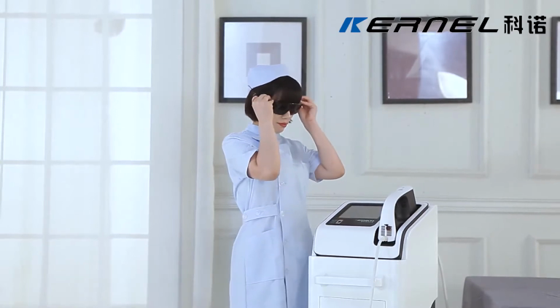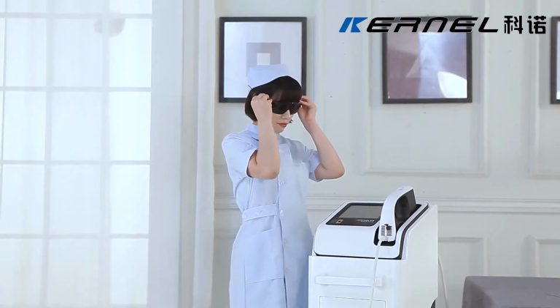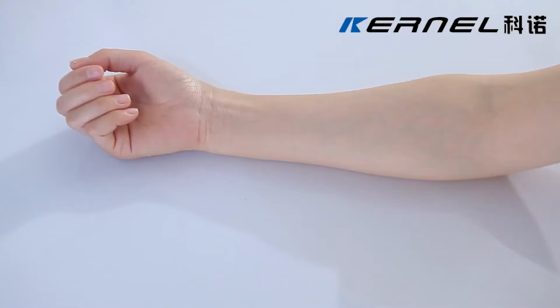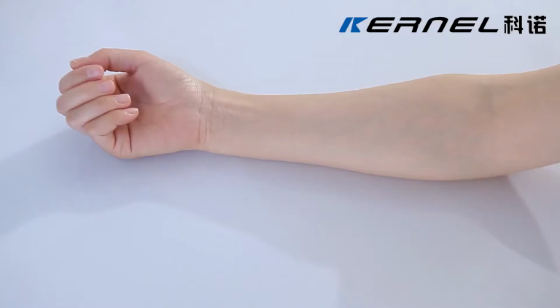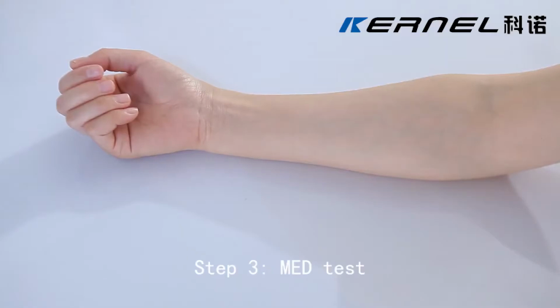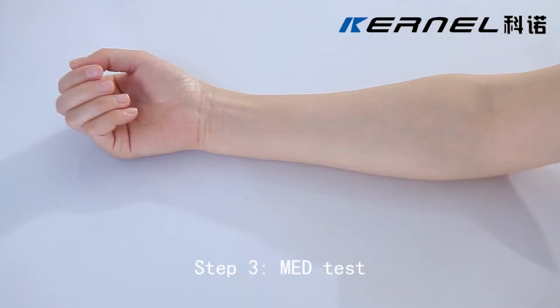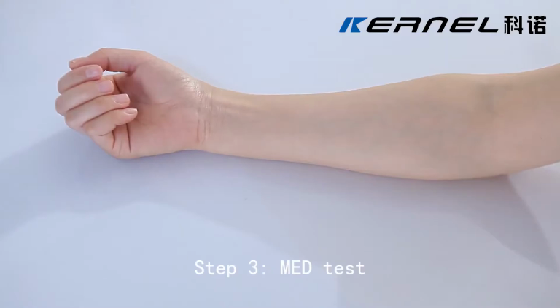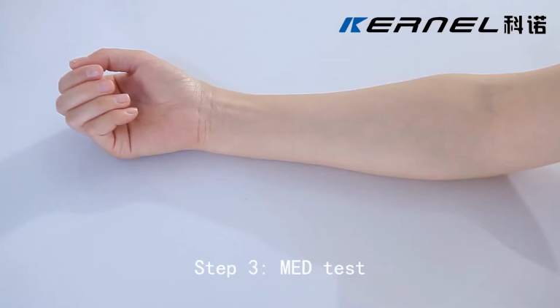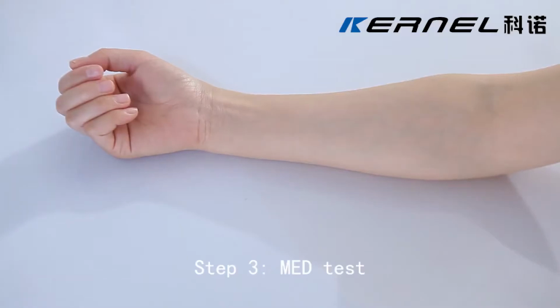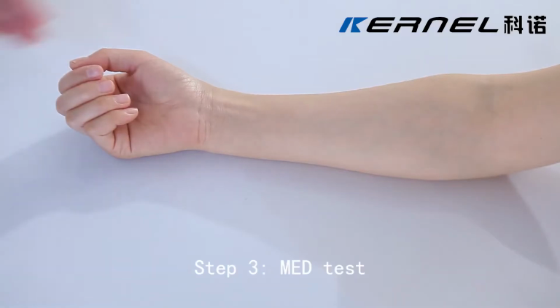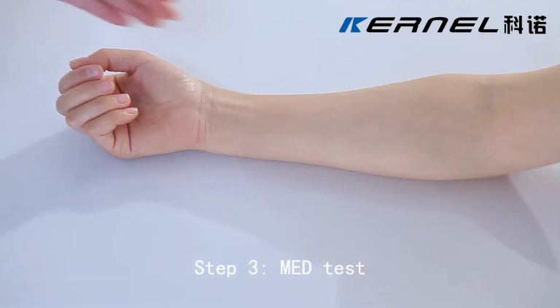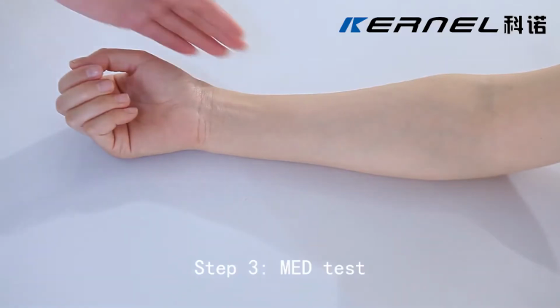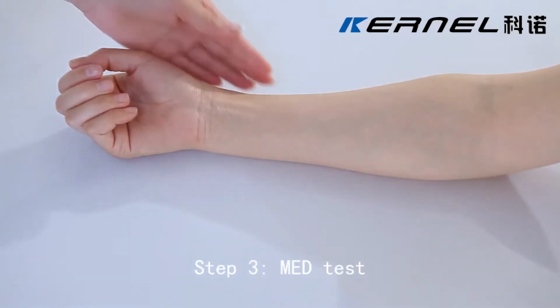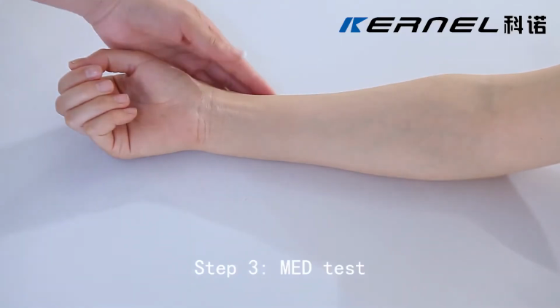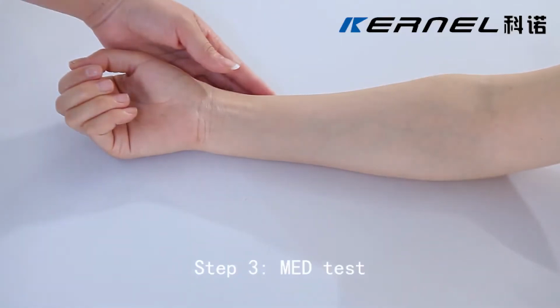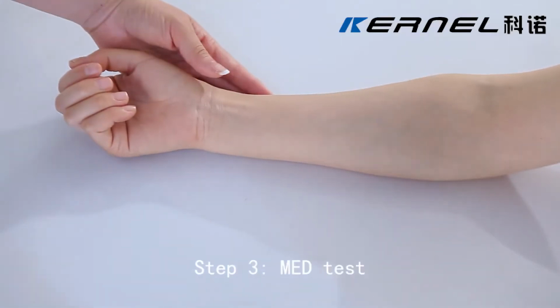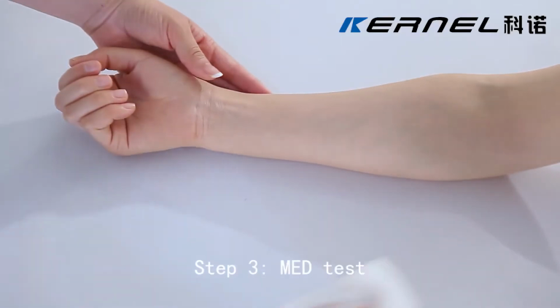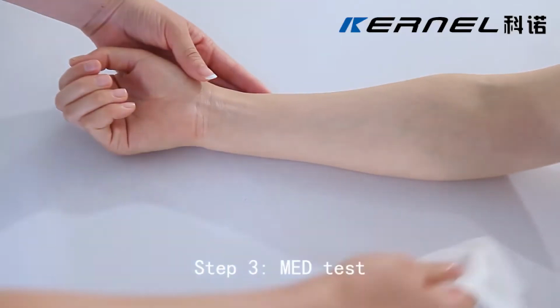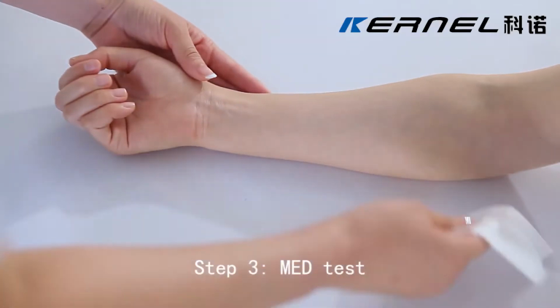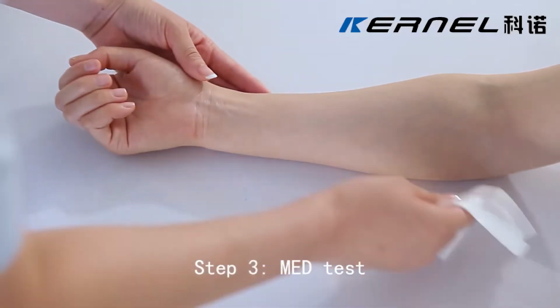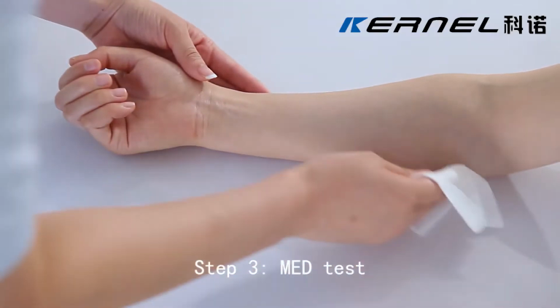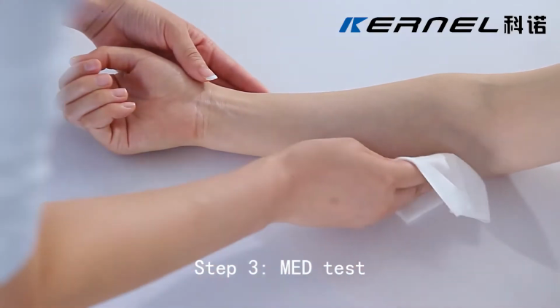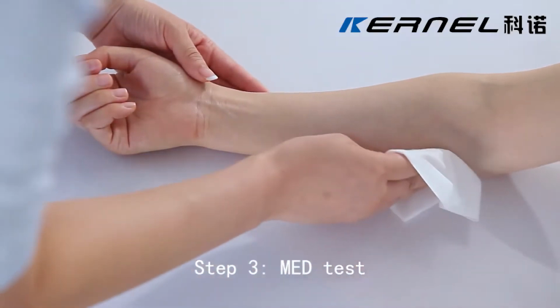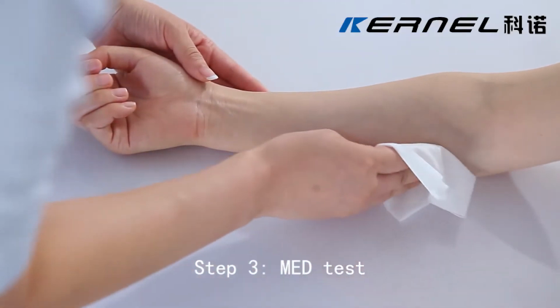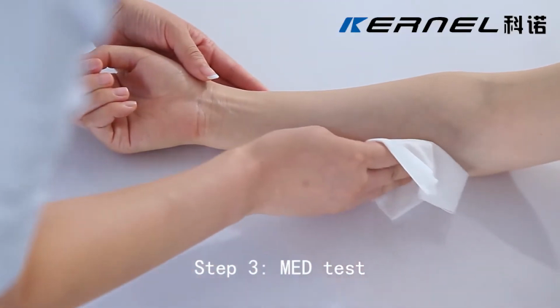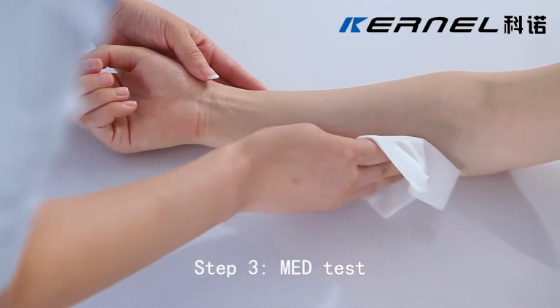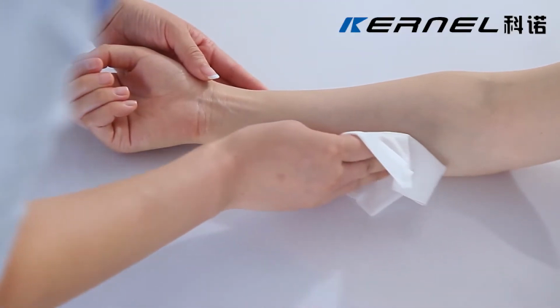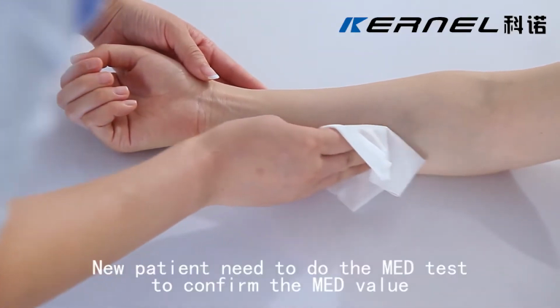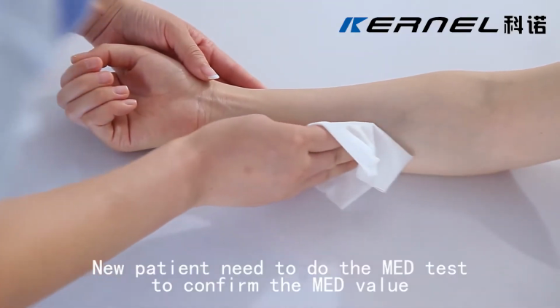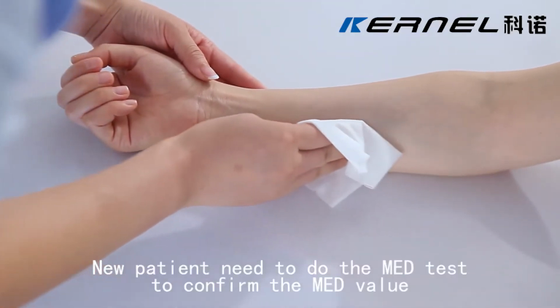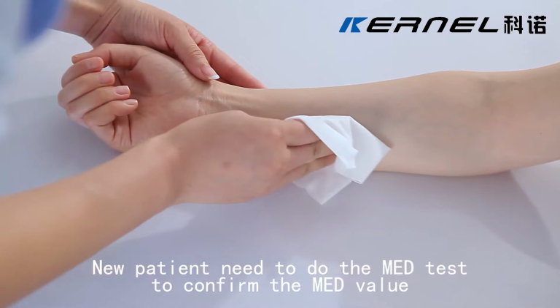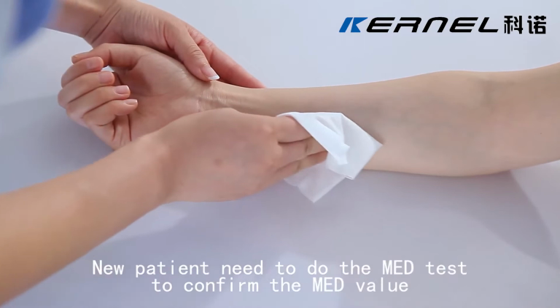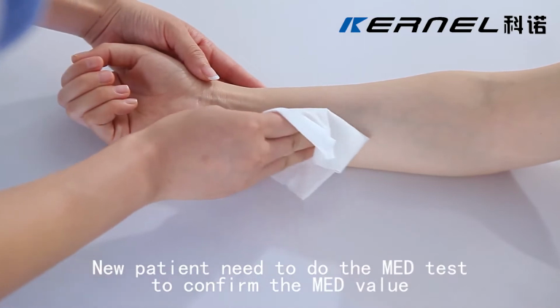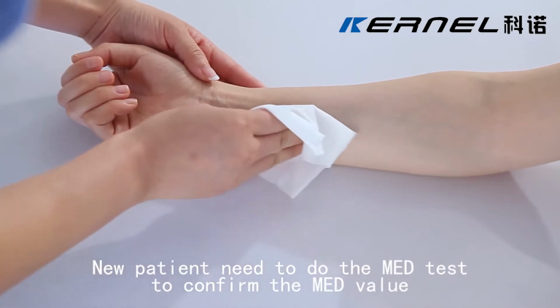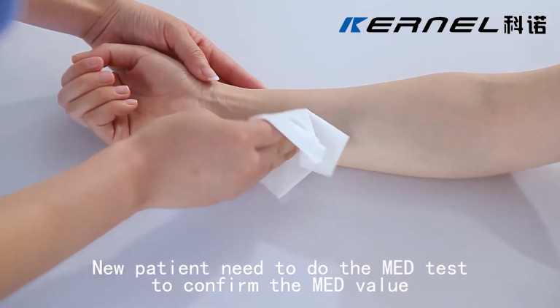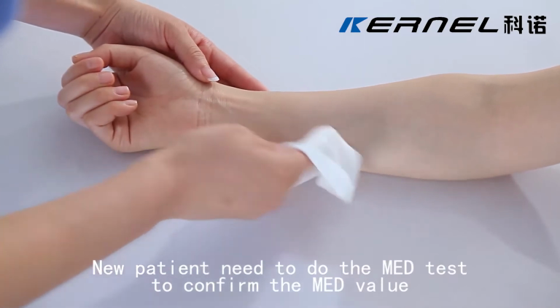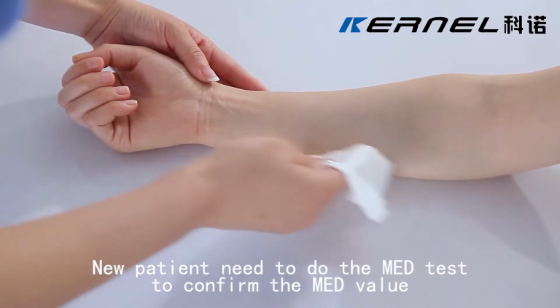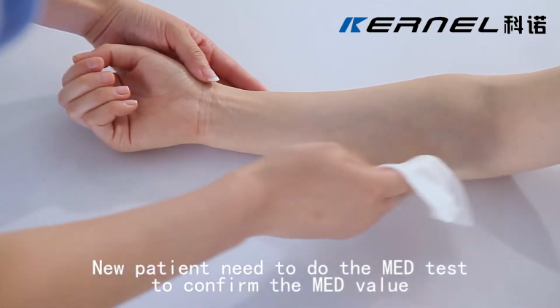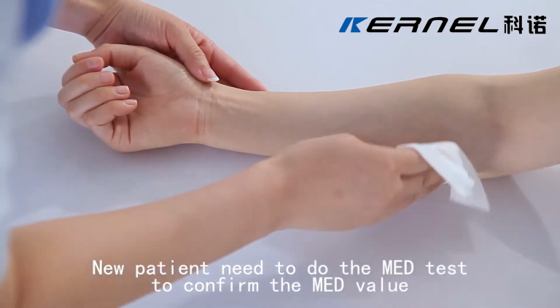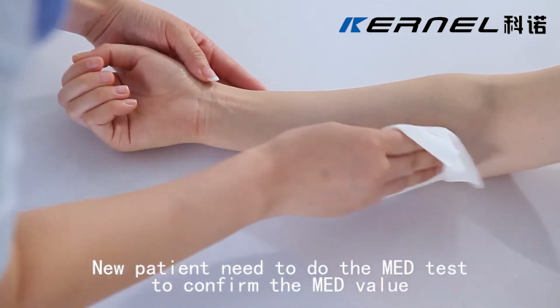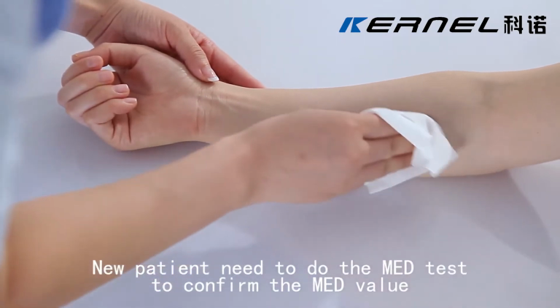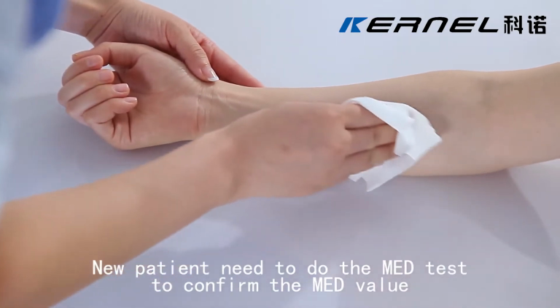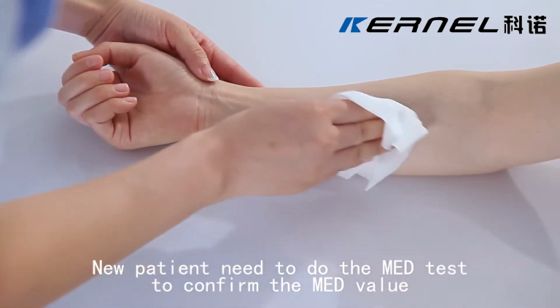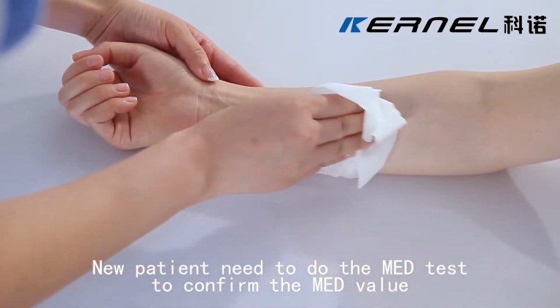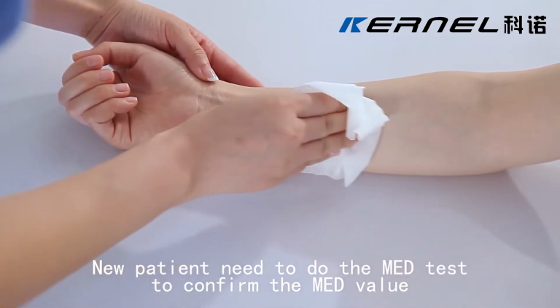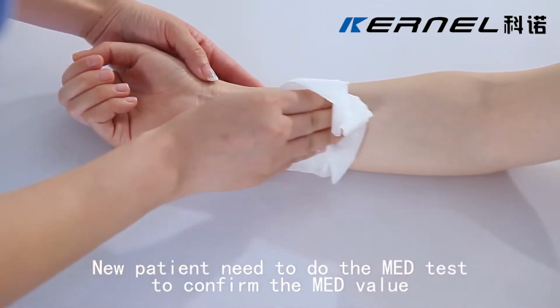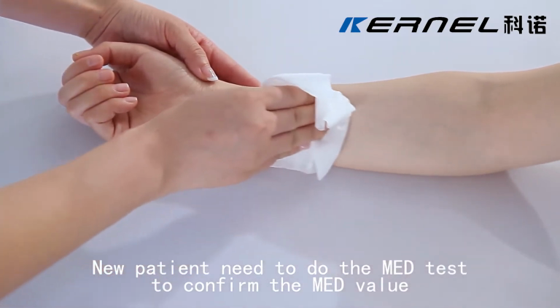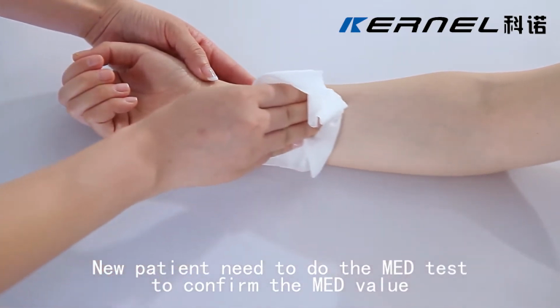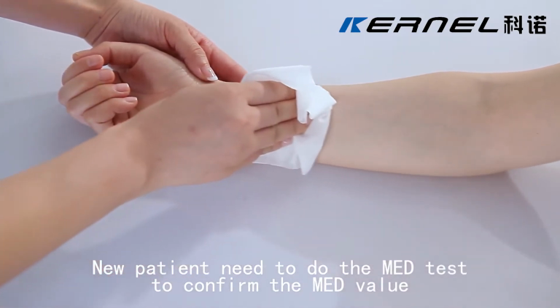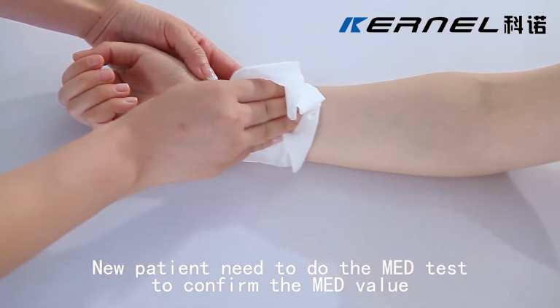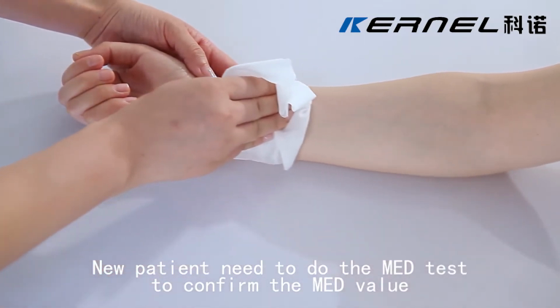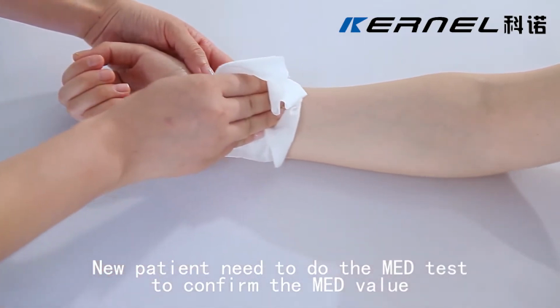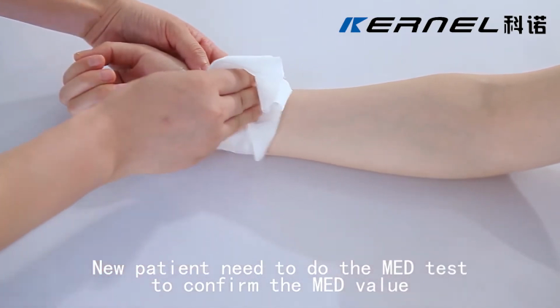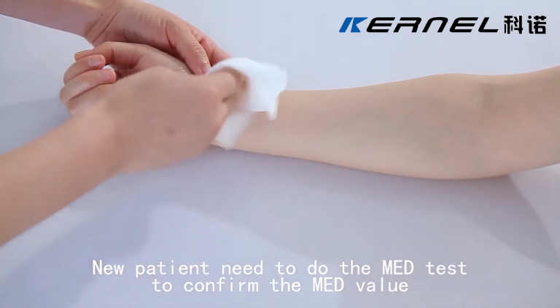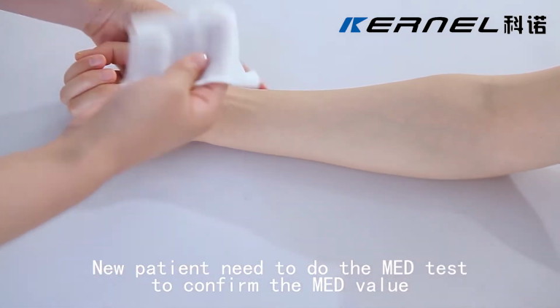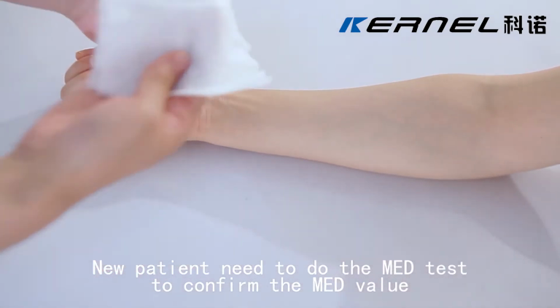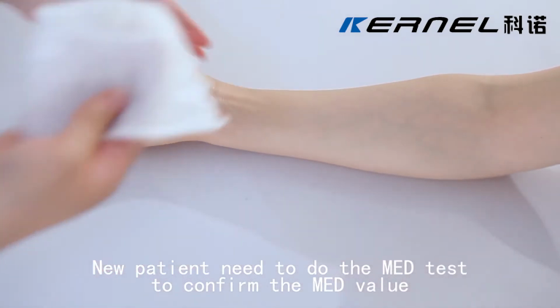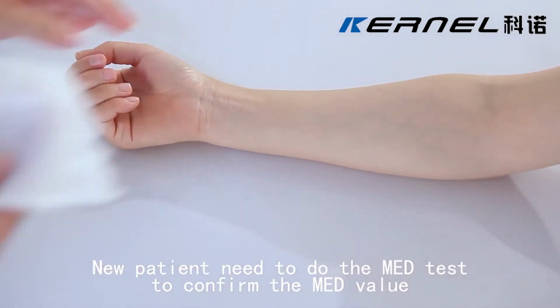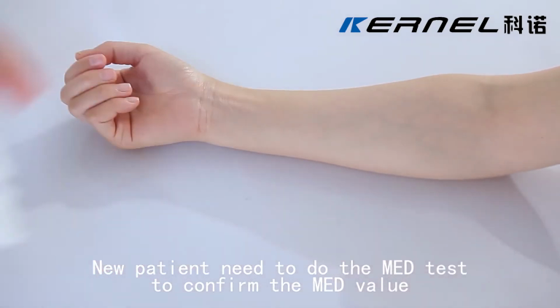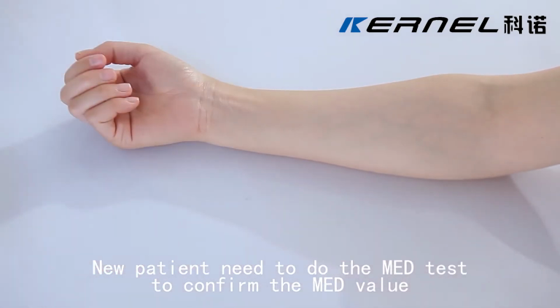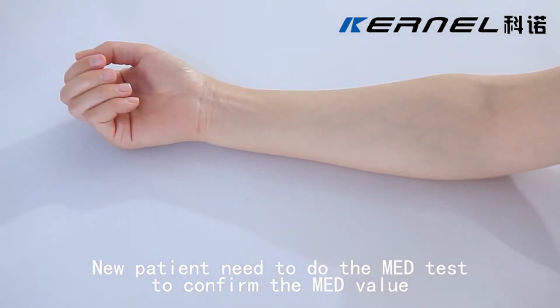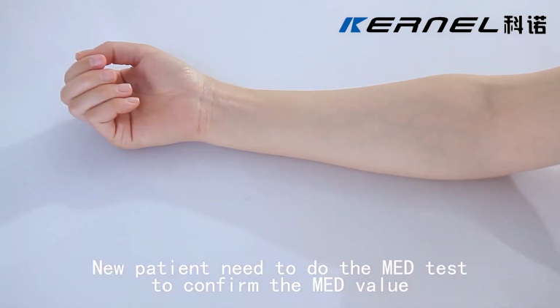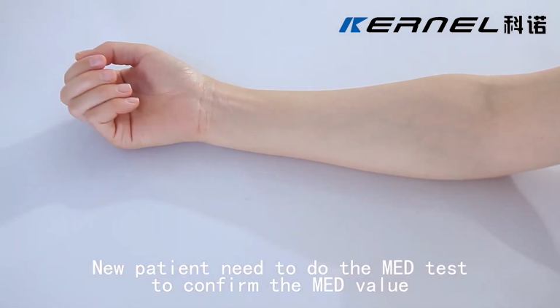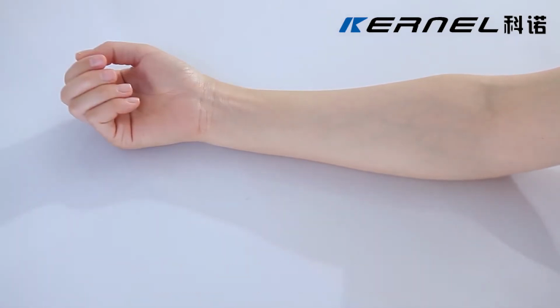Step 3: MED test. New patients need to do the MED test to confirm the MED value.